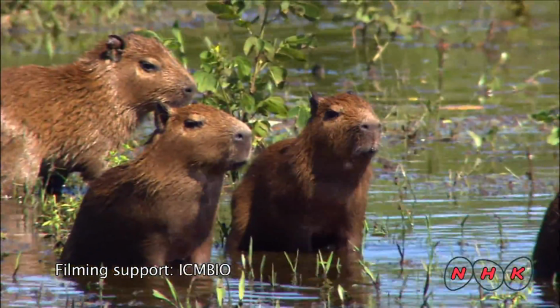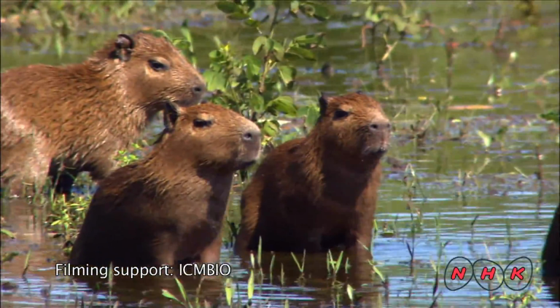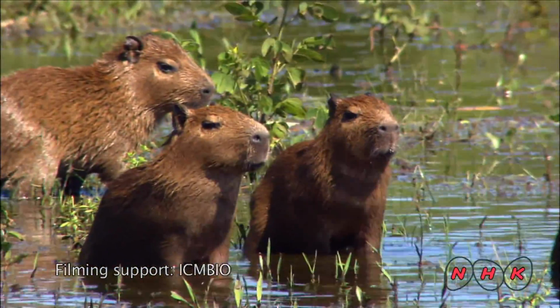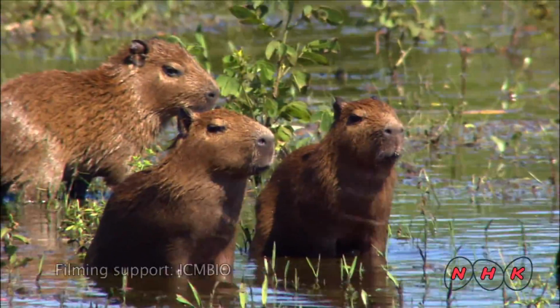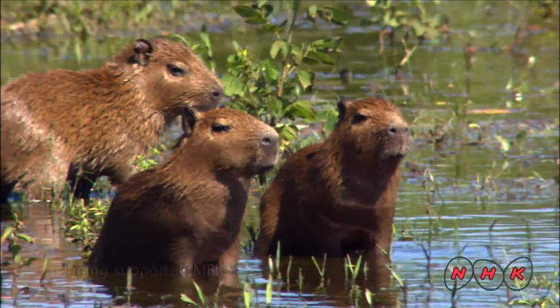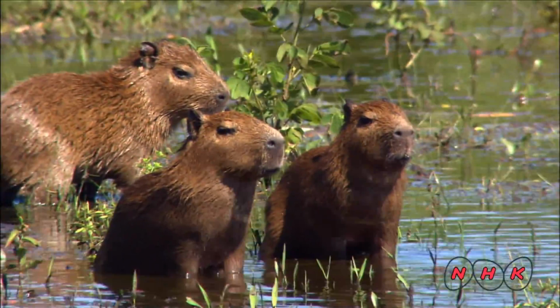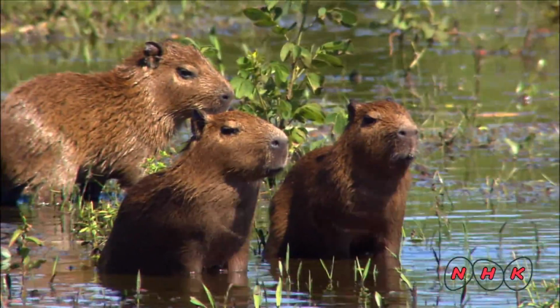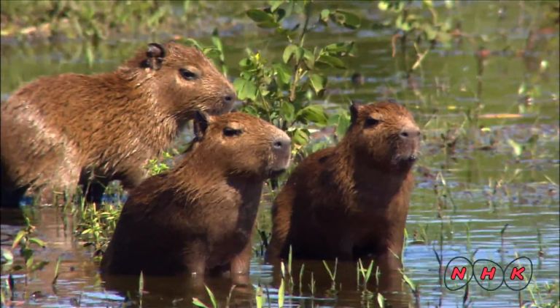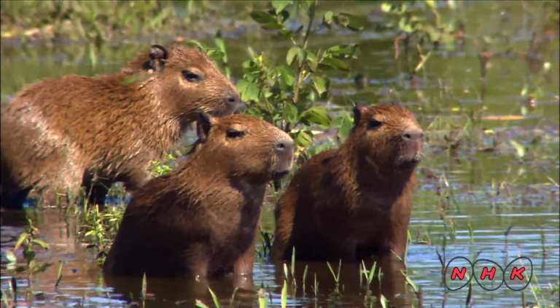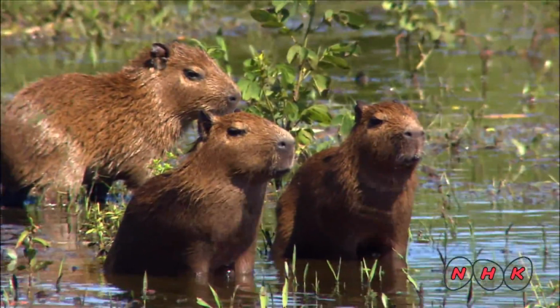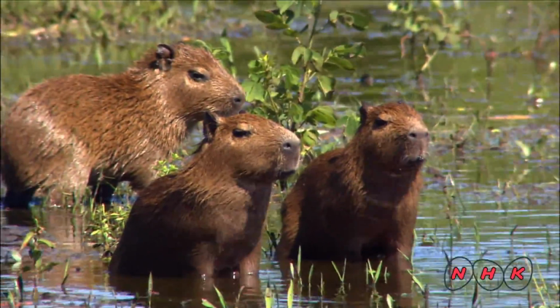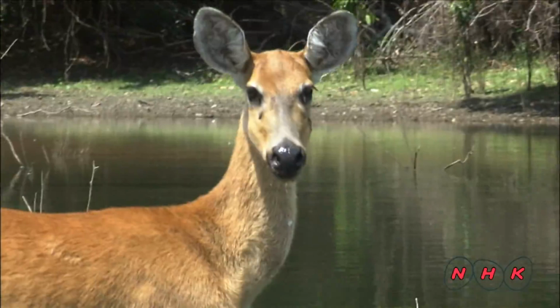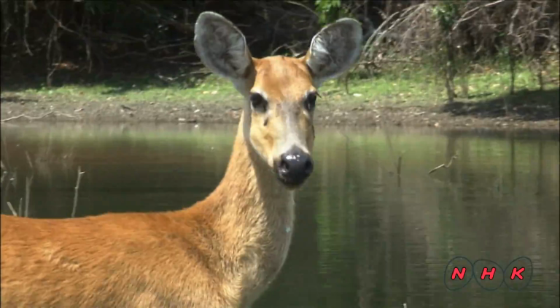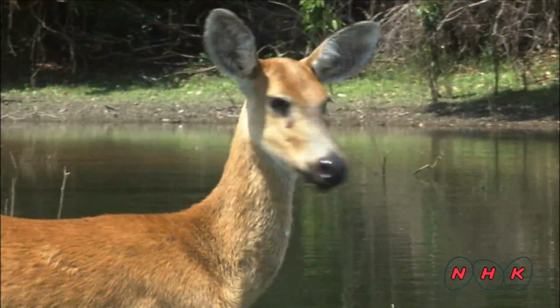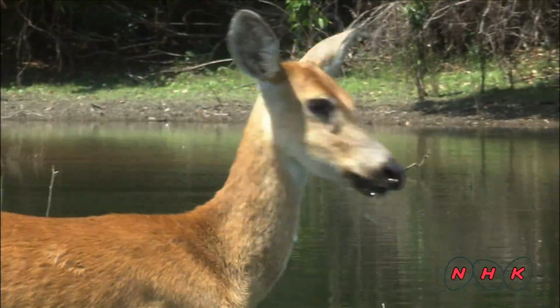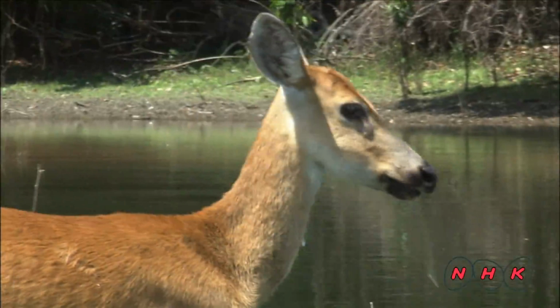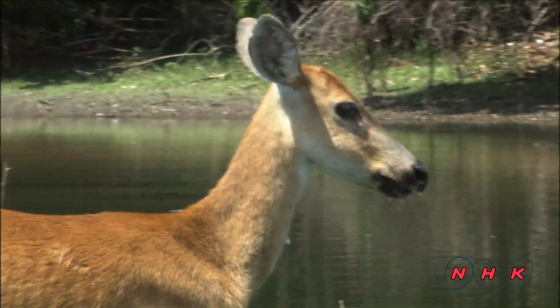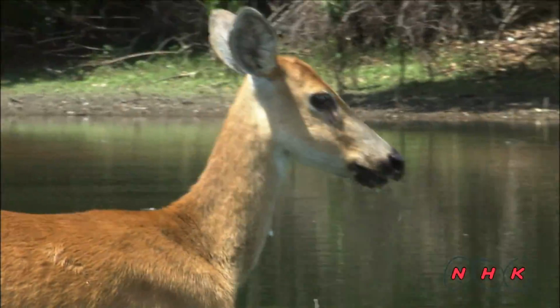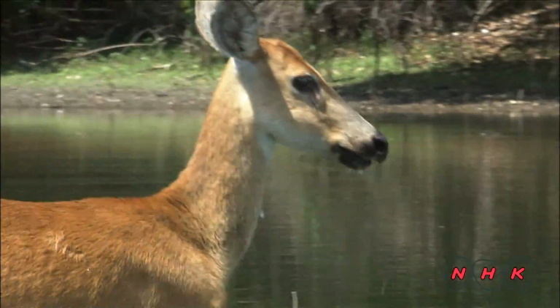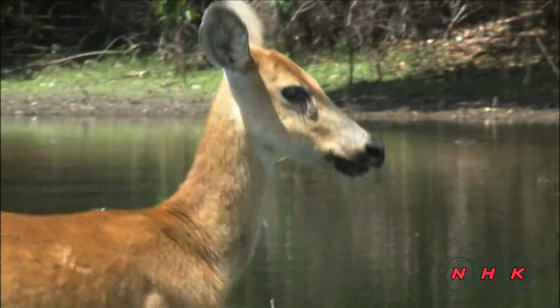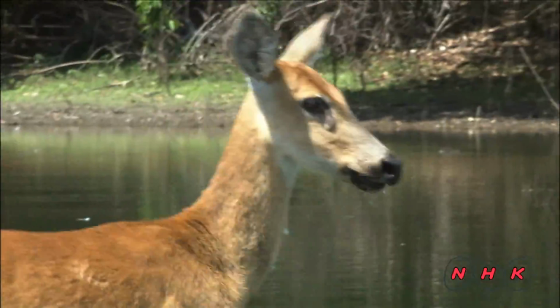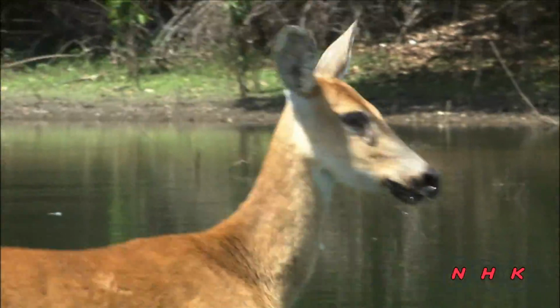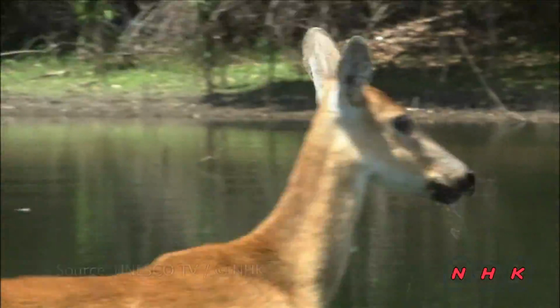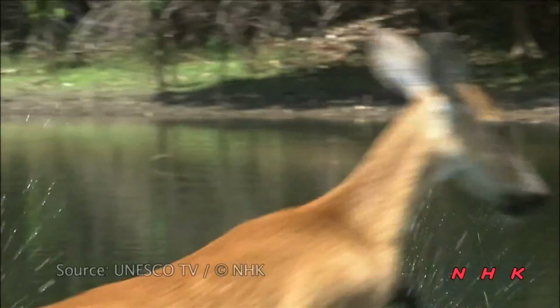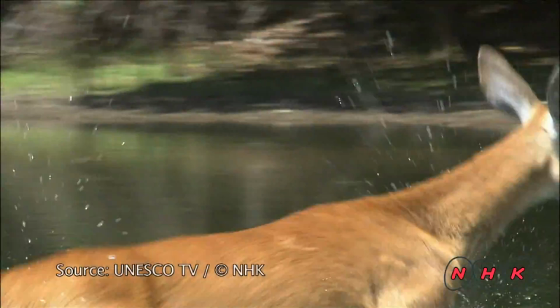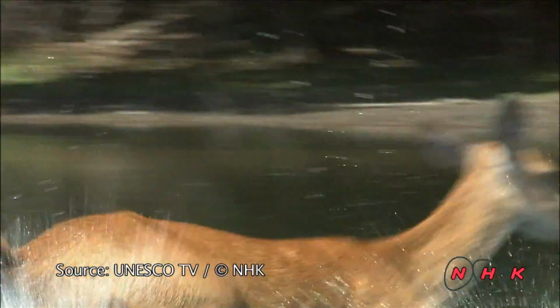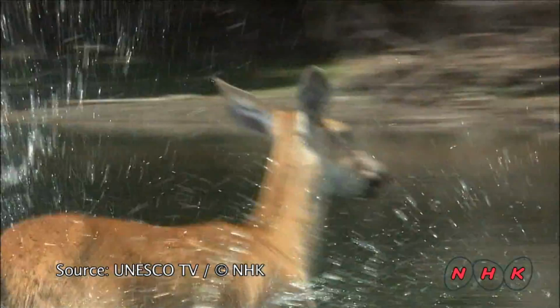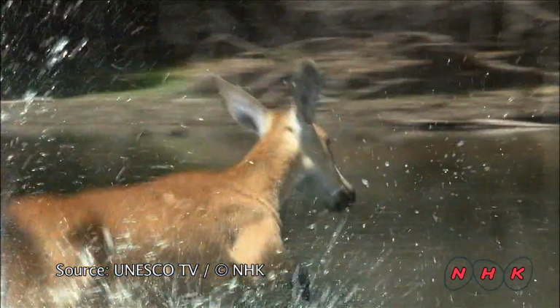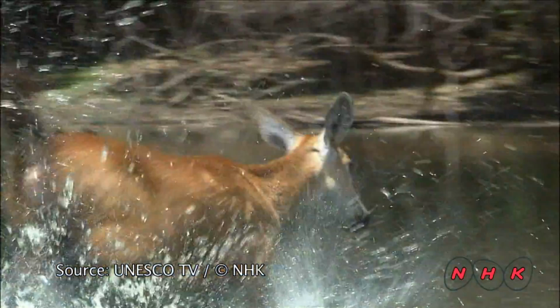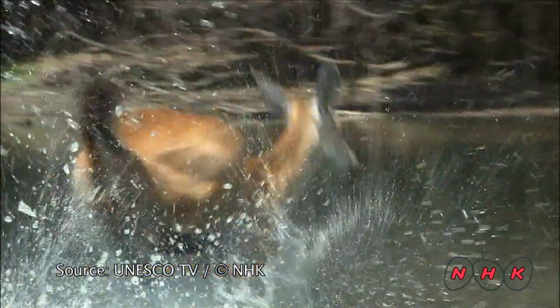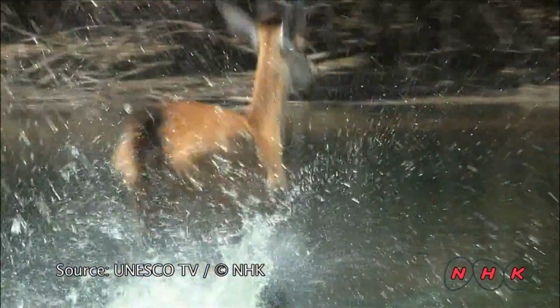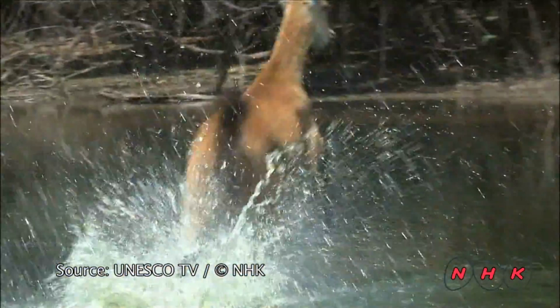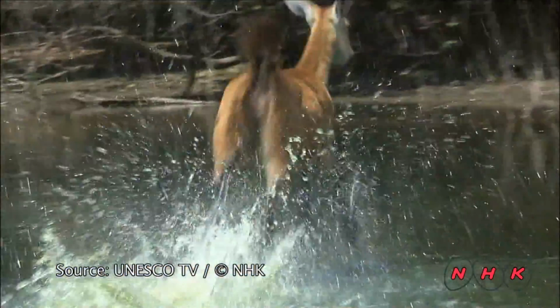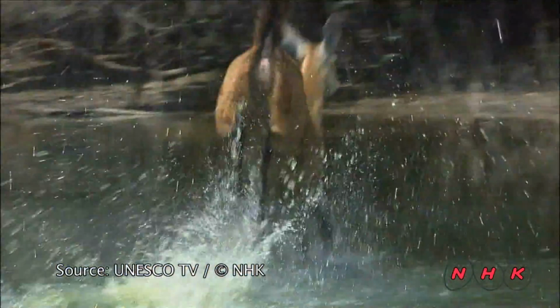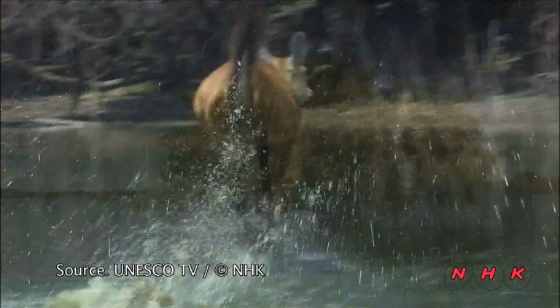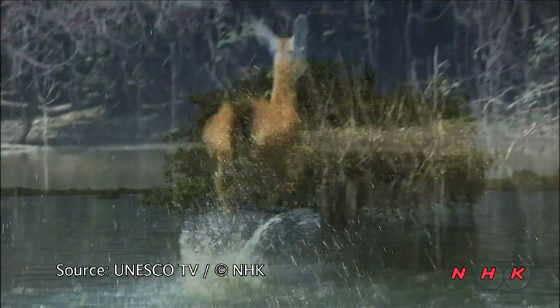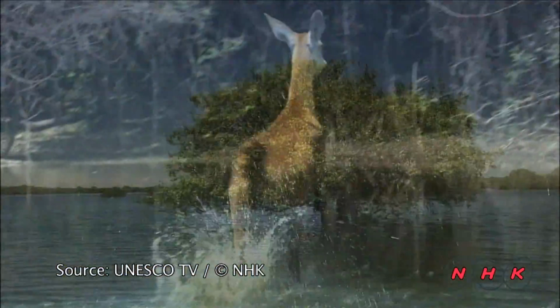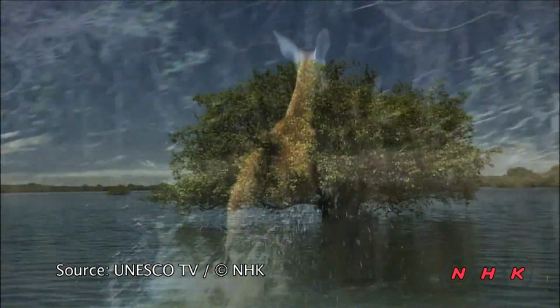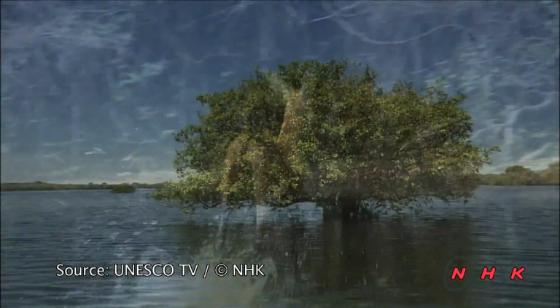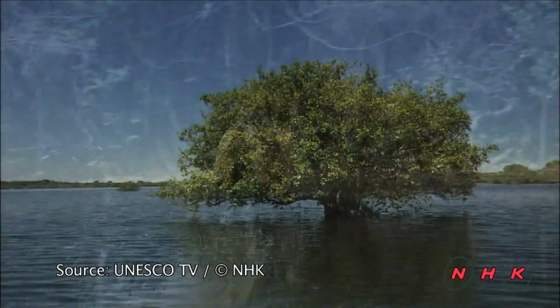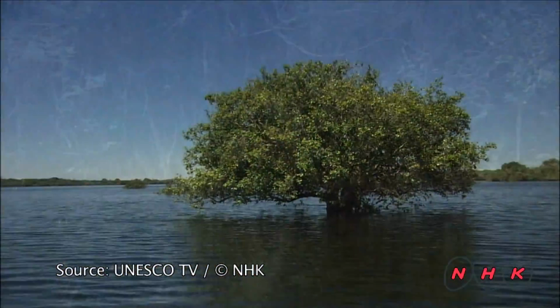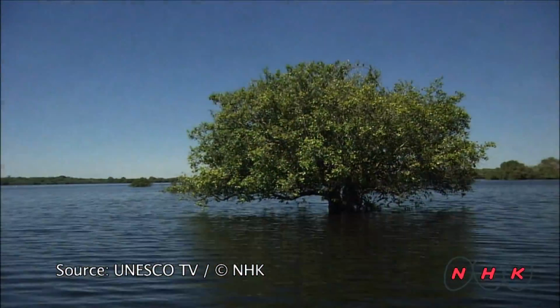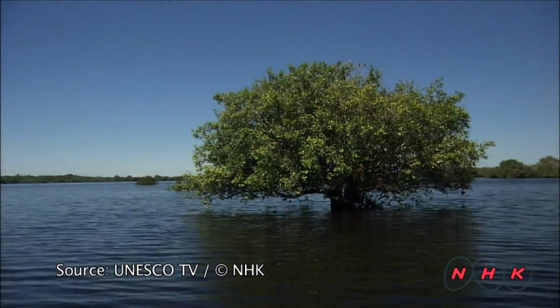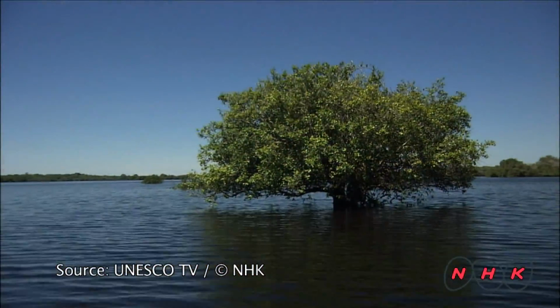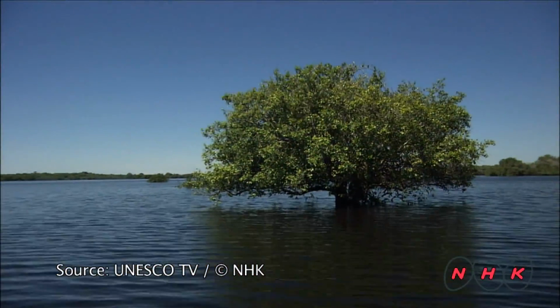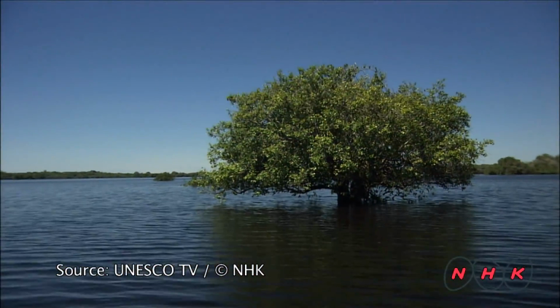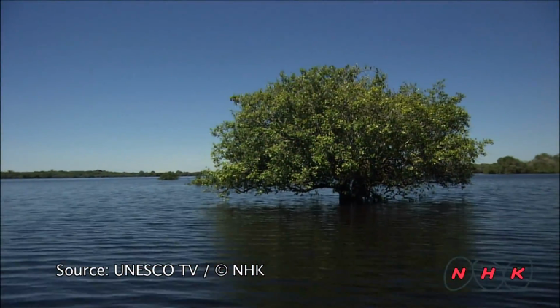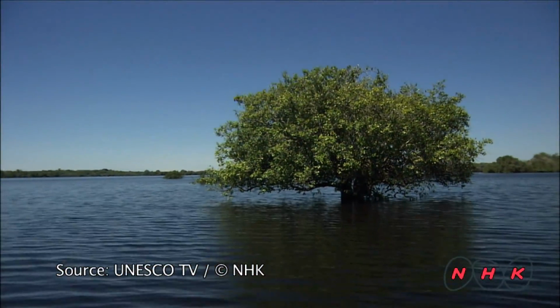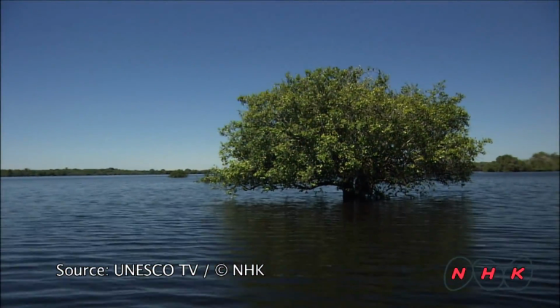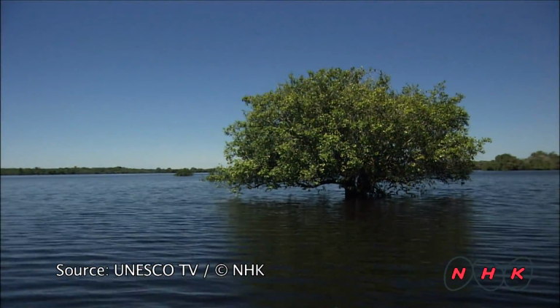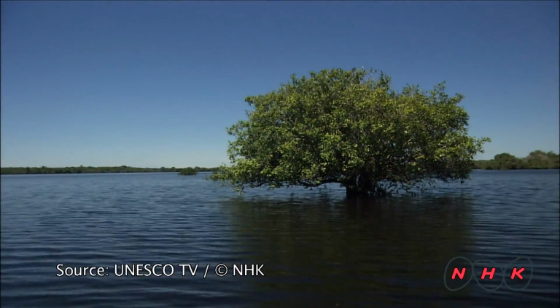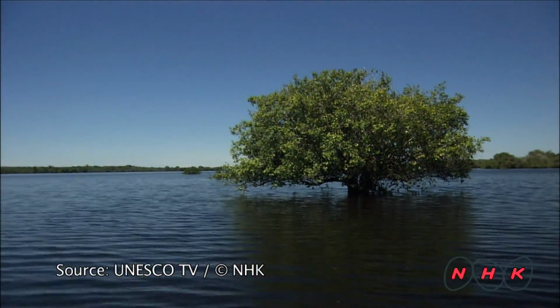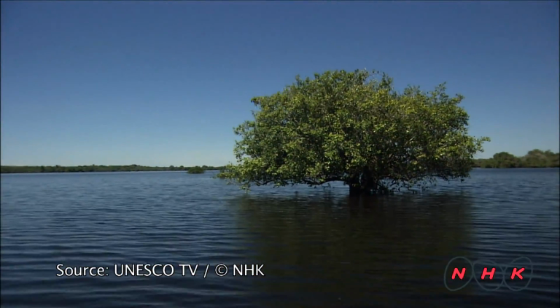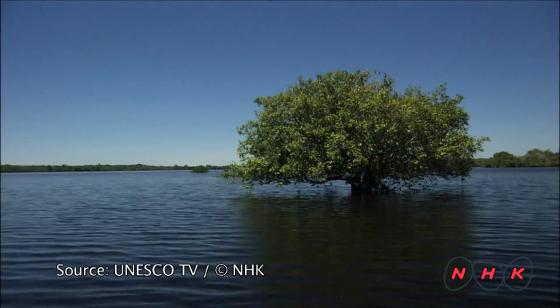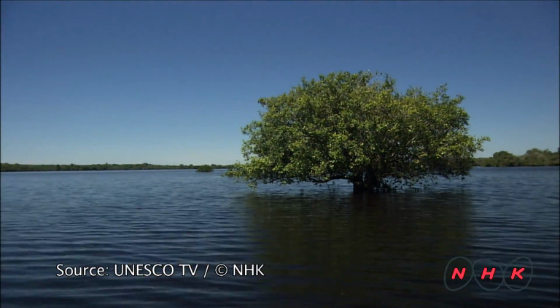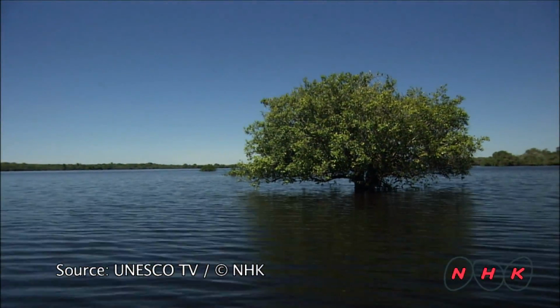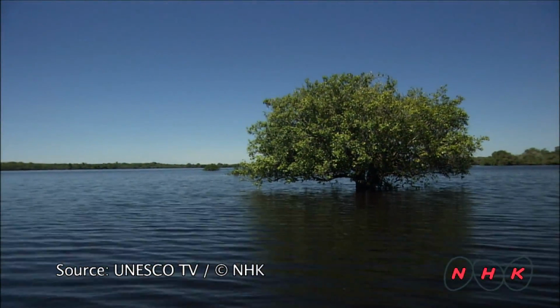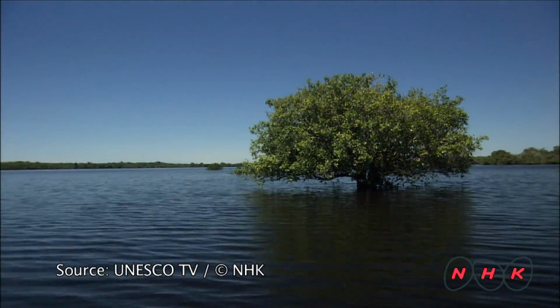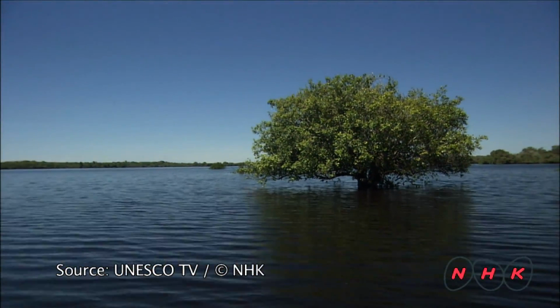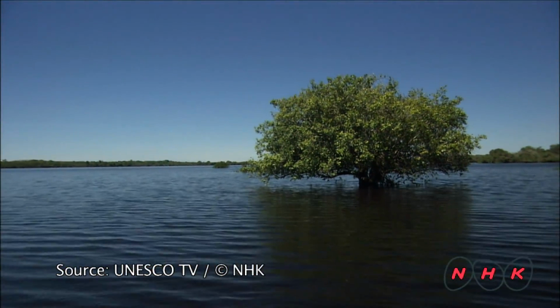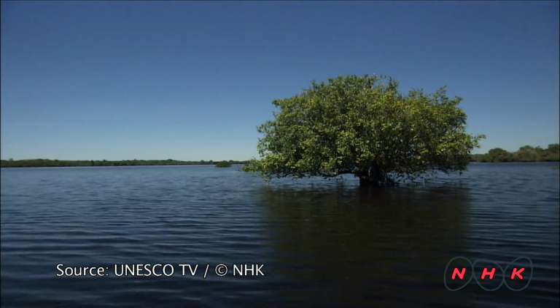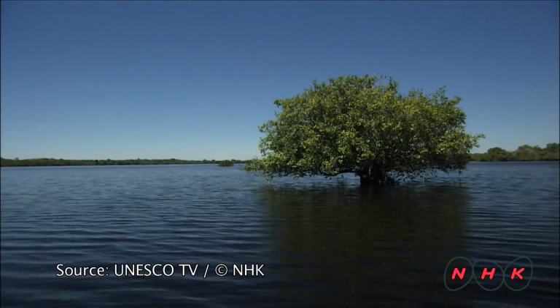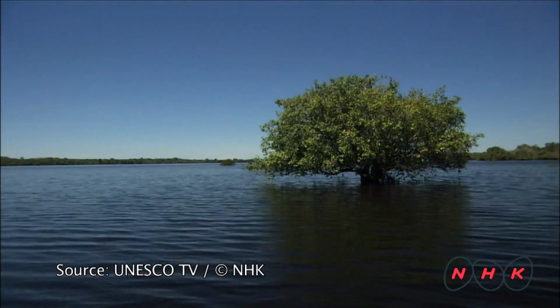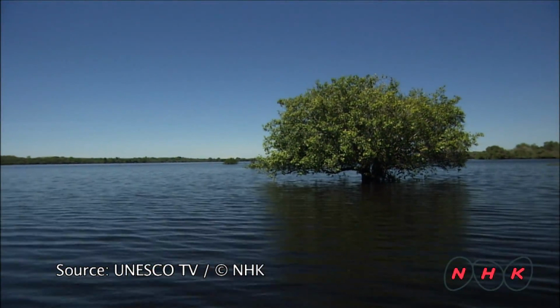The Panthanao and its exceptional water cycle are a paradise for all living creatures.